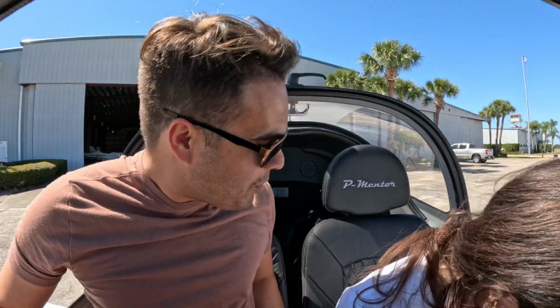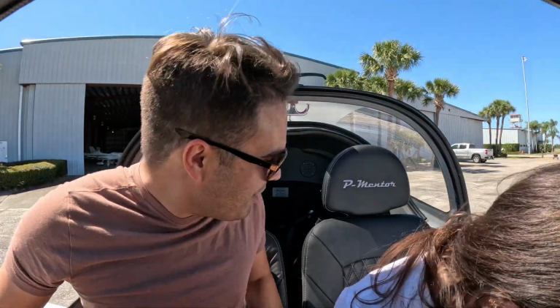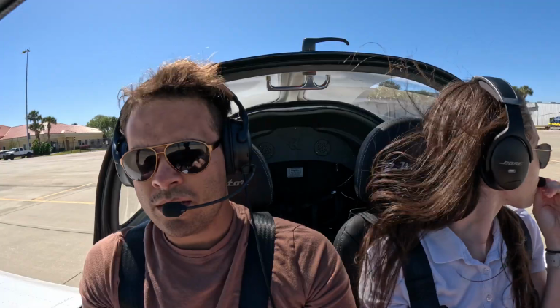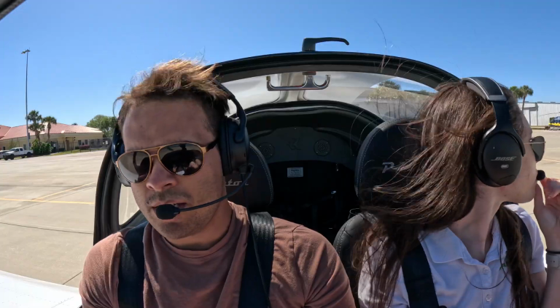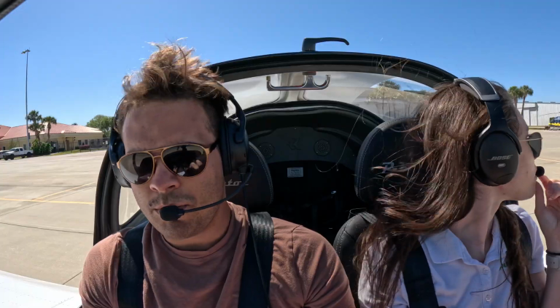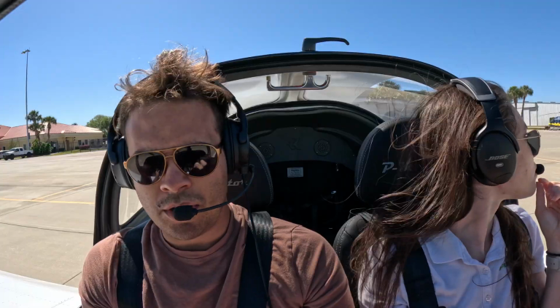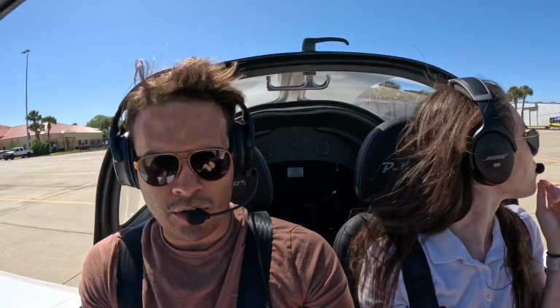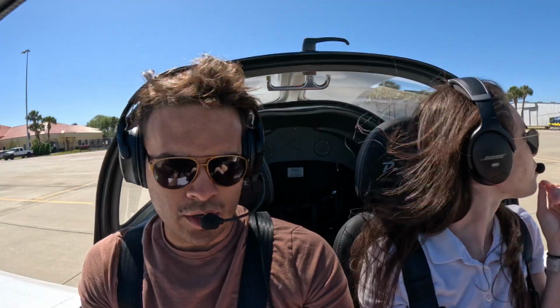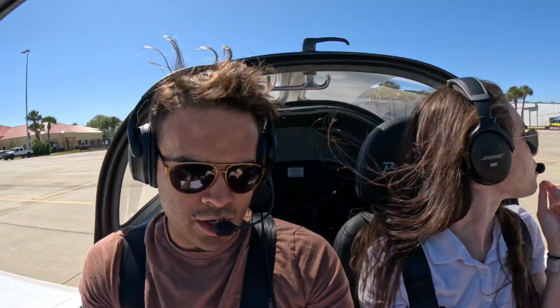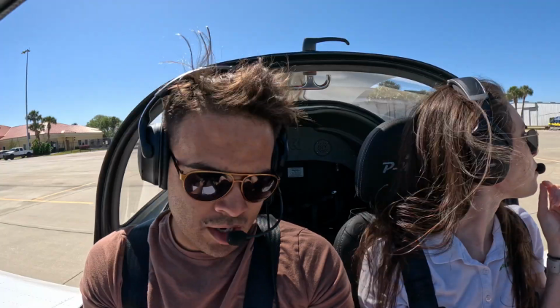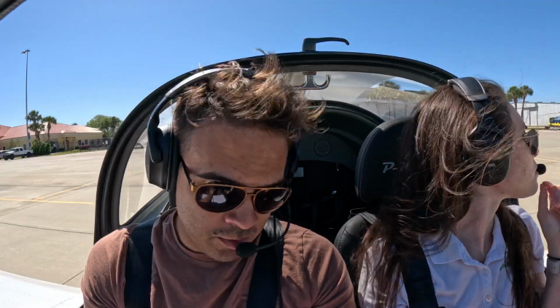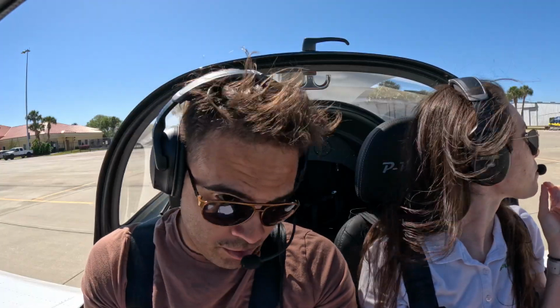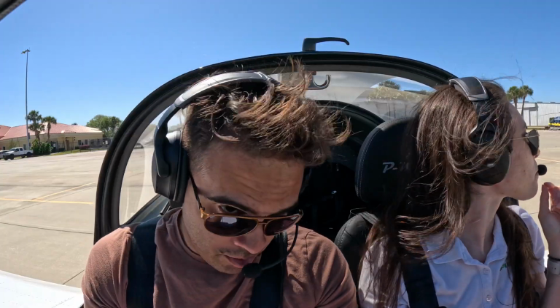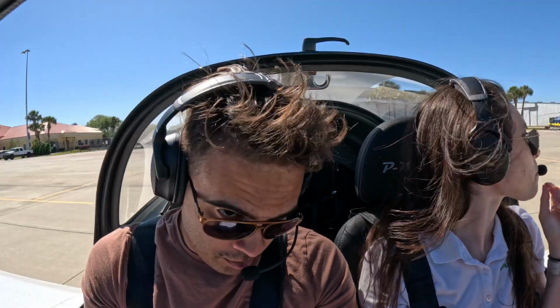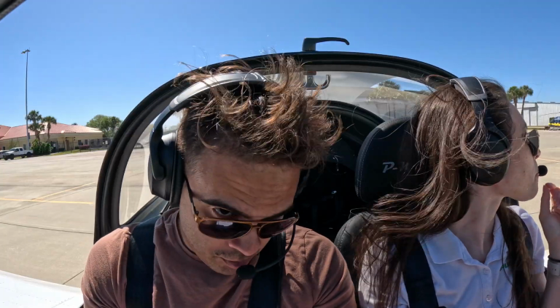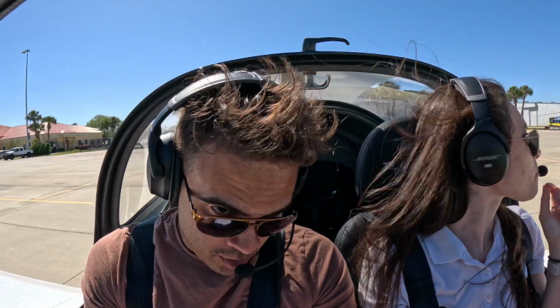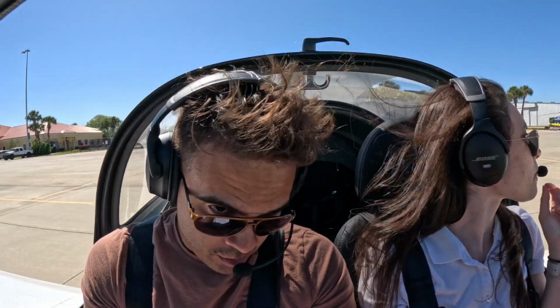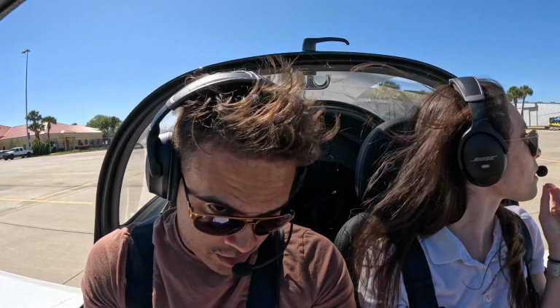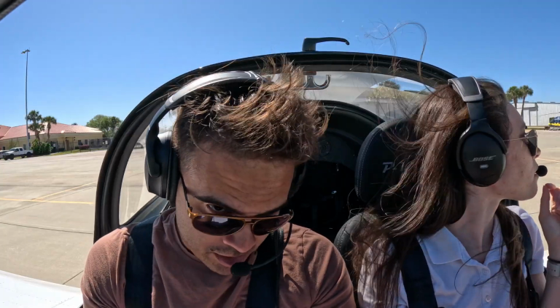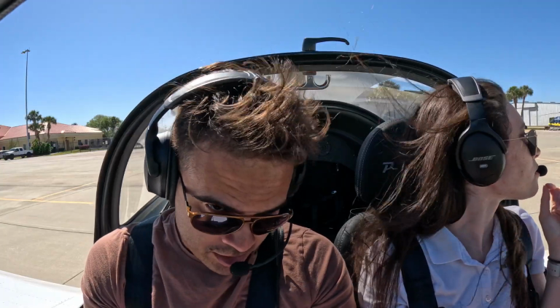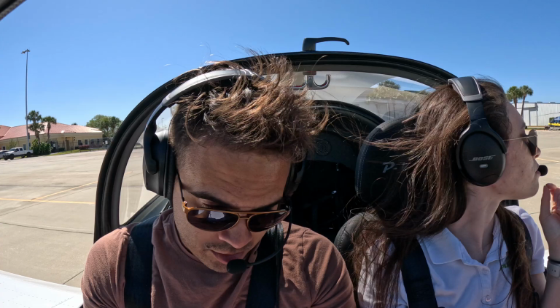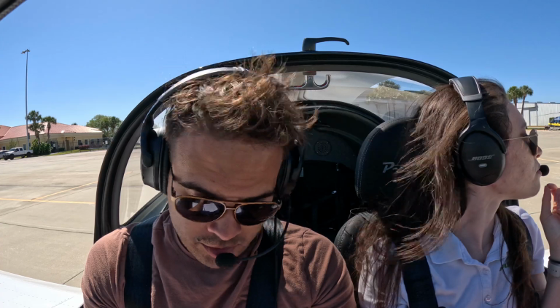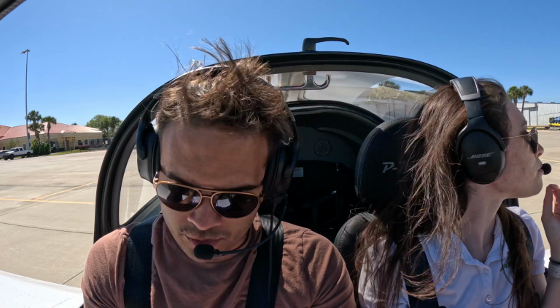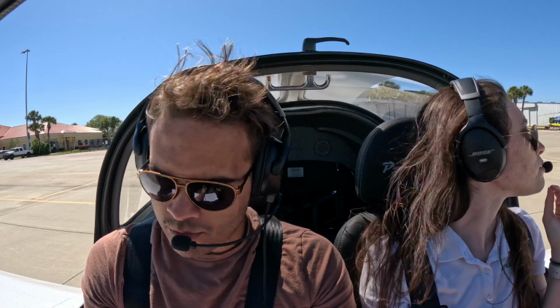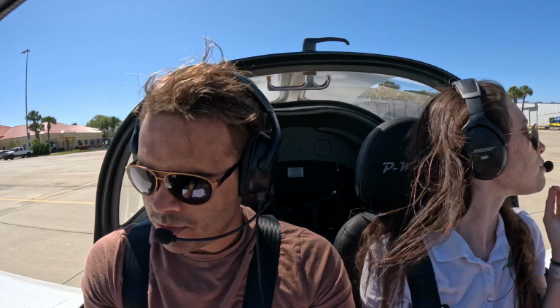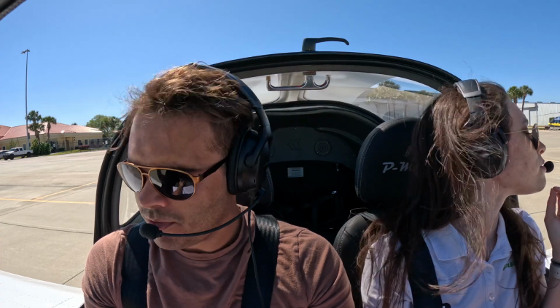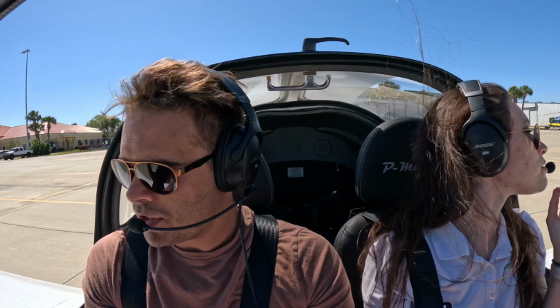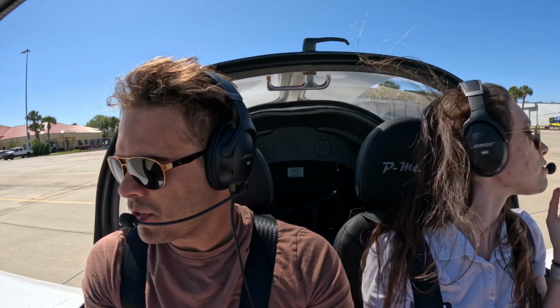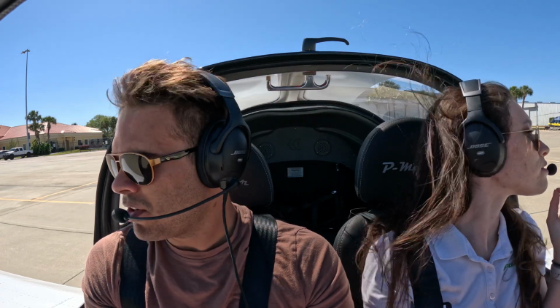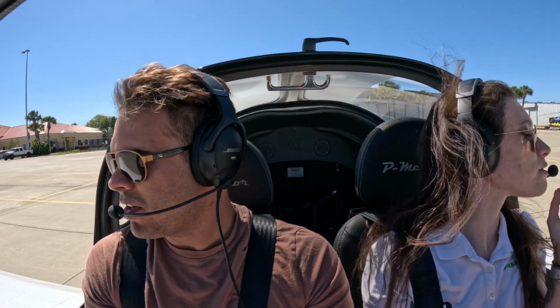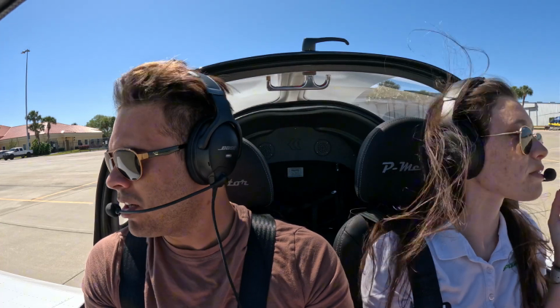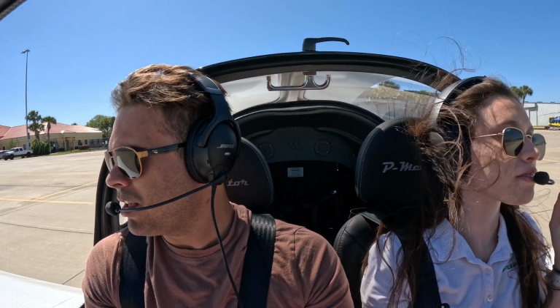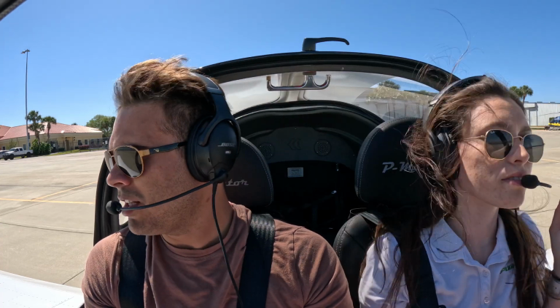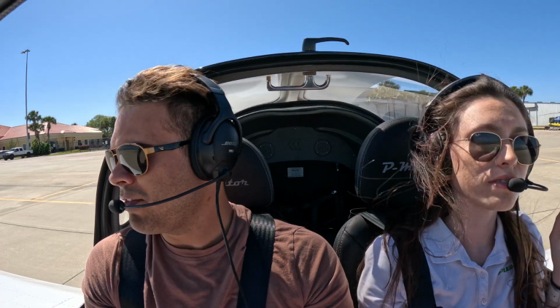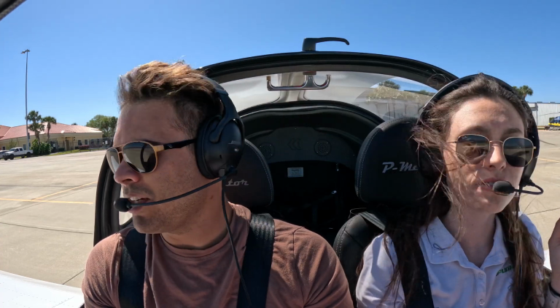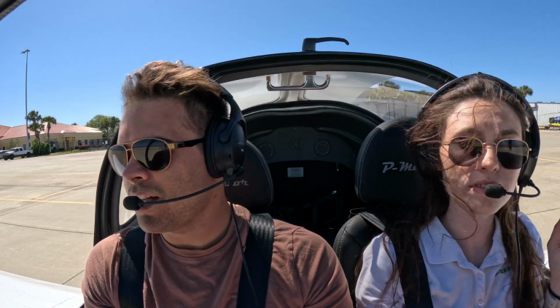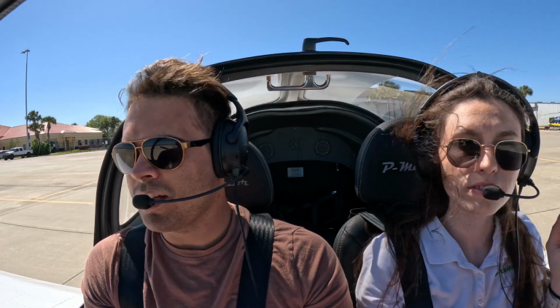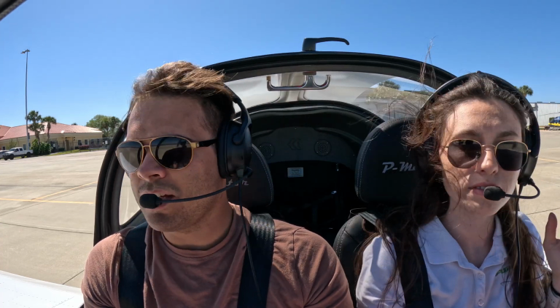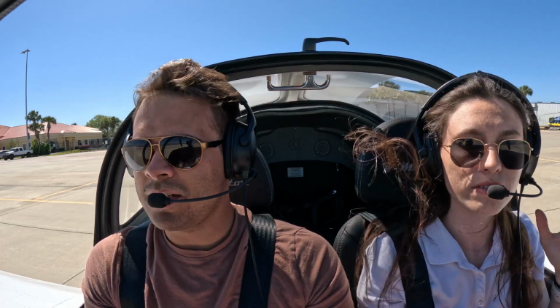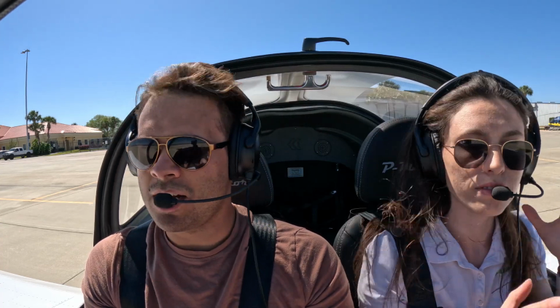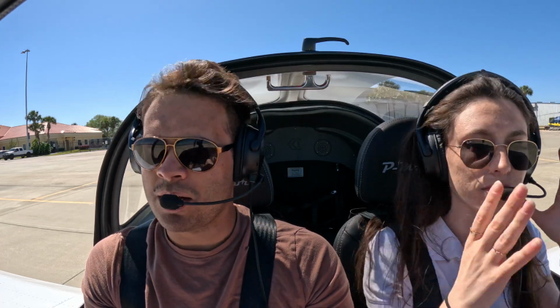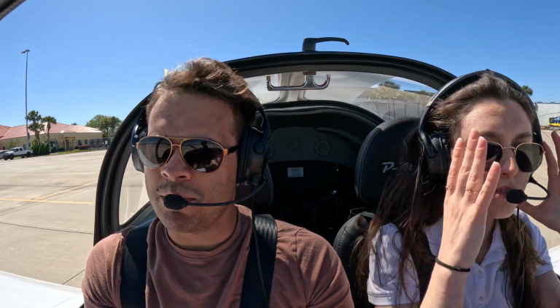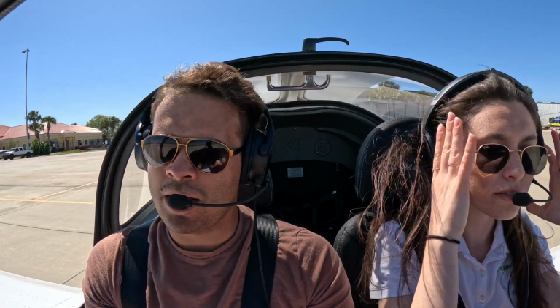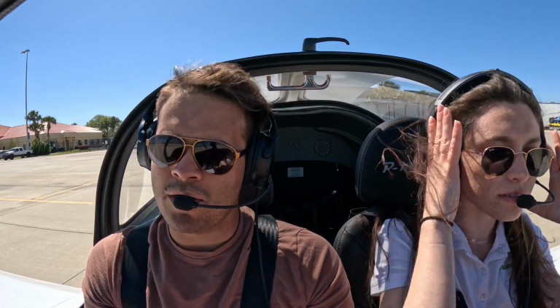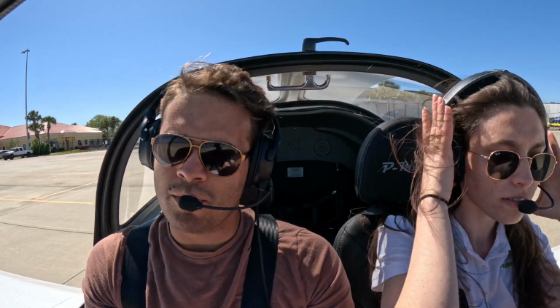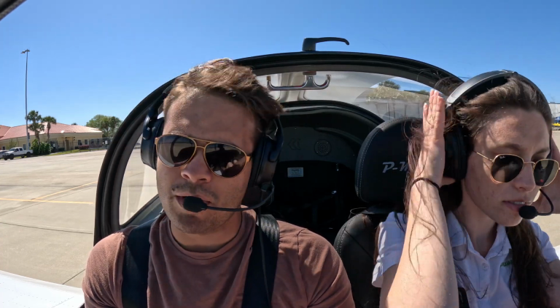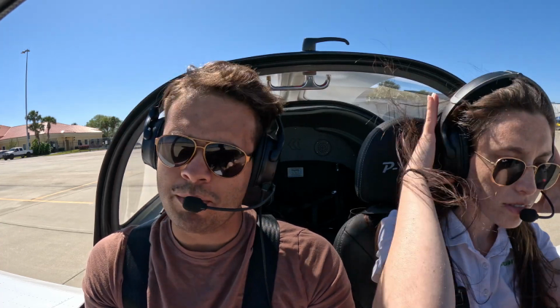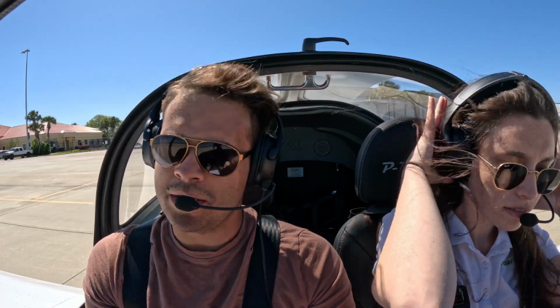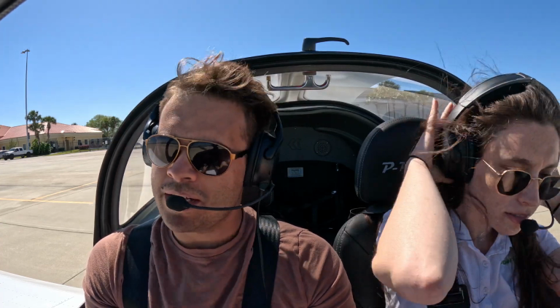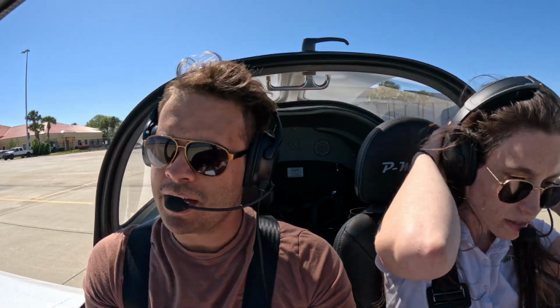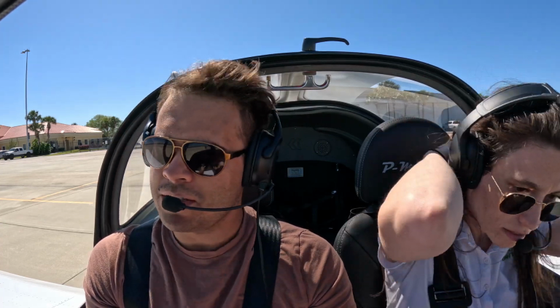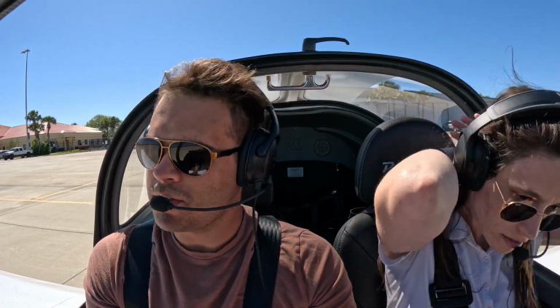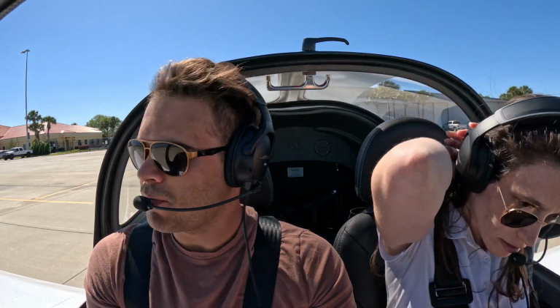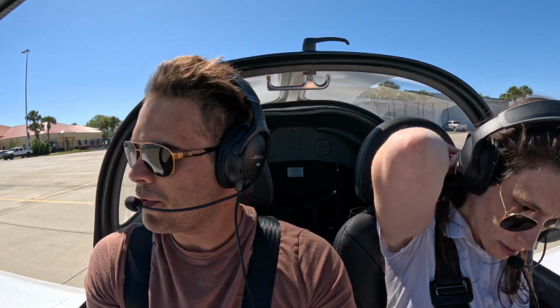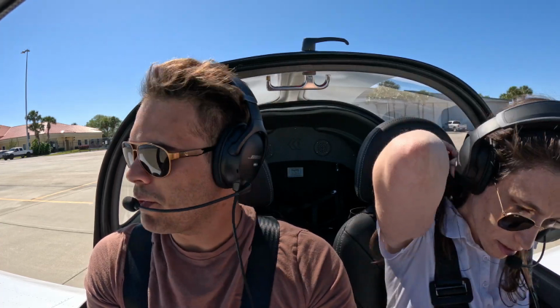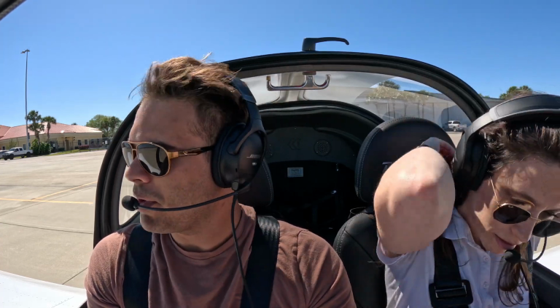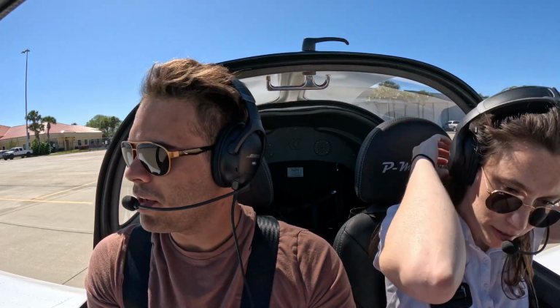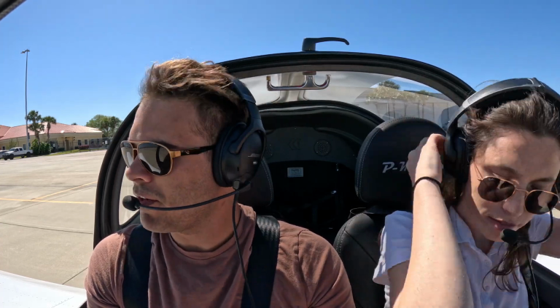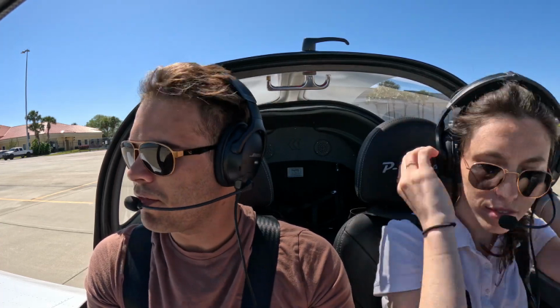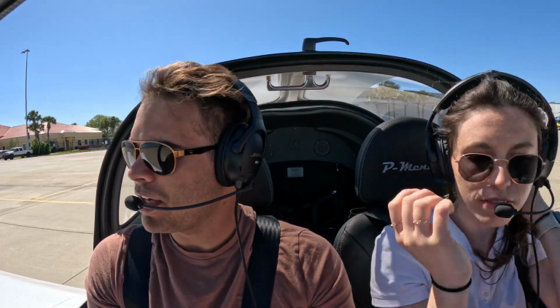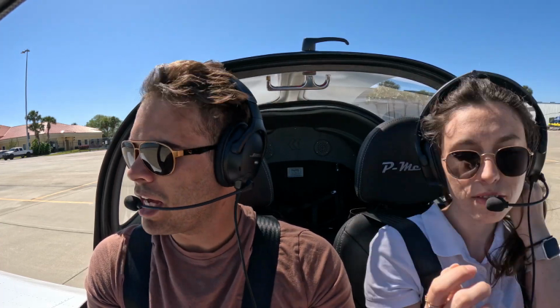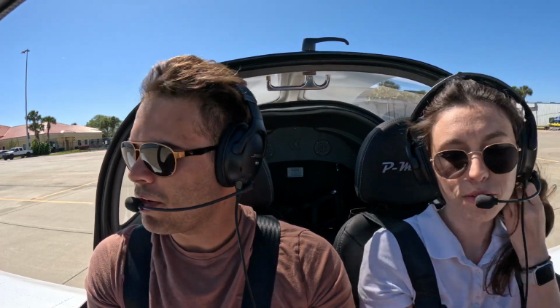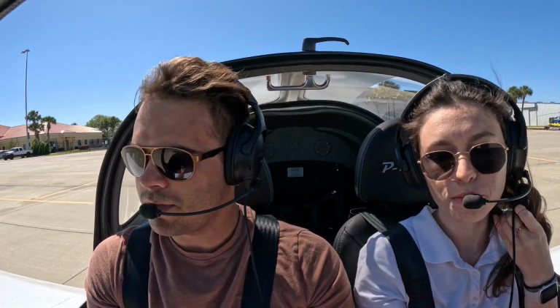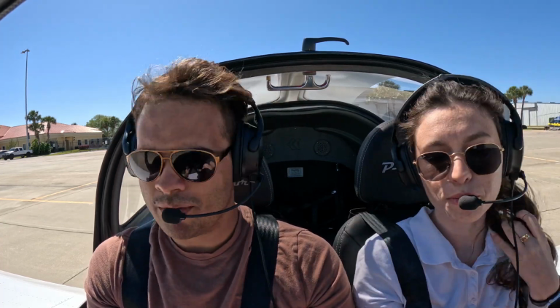Sebring Unicom, November 410 Uniform Victor, leaving the Tecnam hangar, taxiing to runway 1 via Alpha.